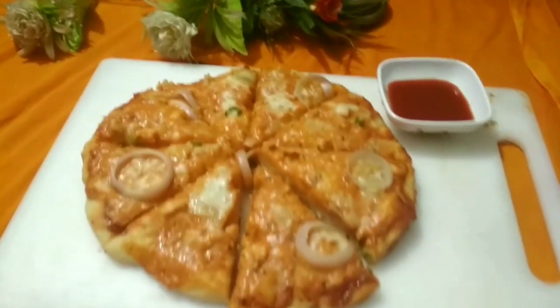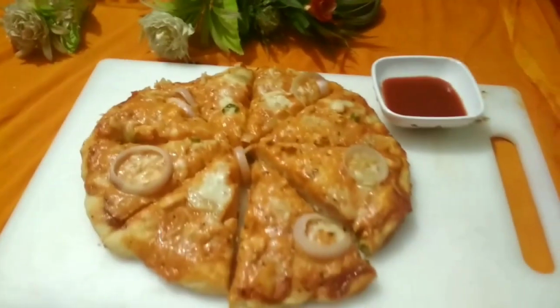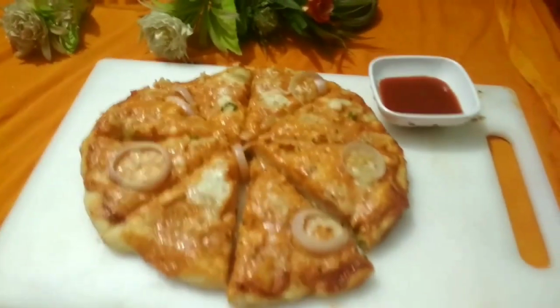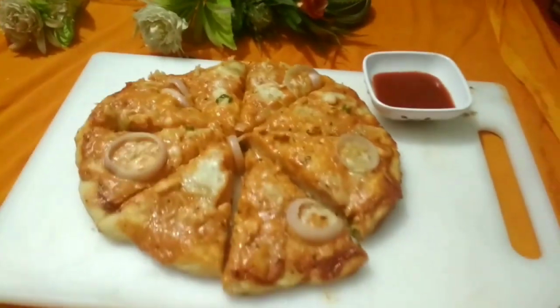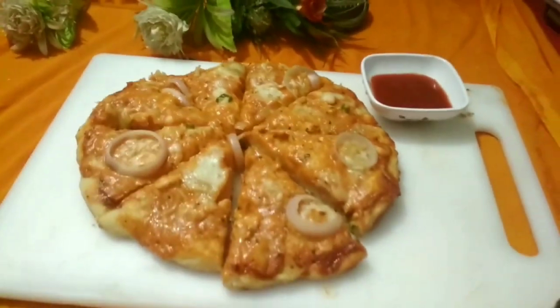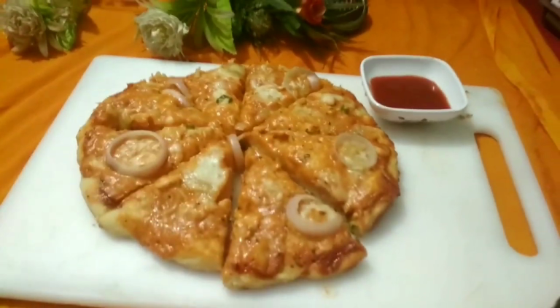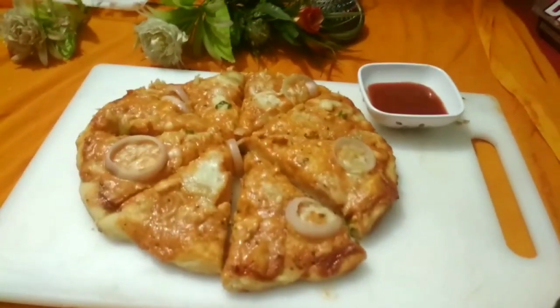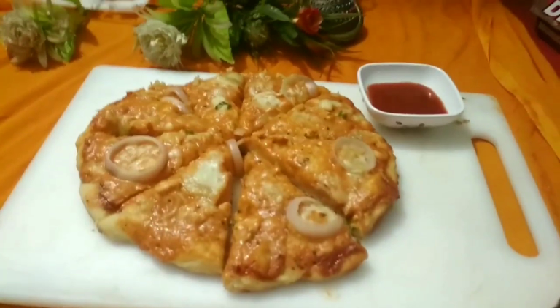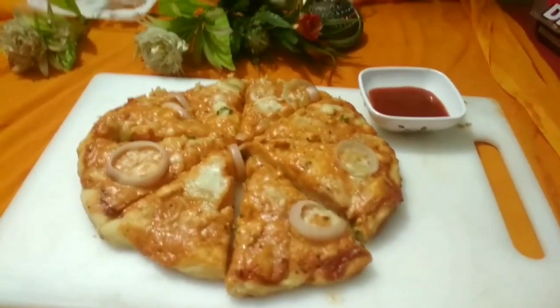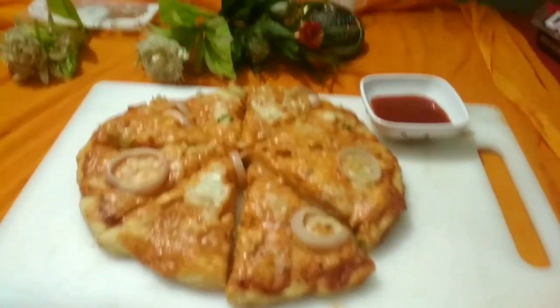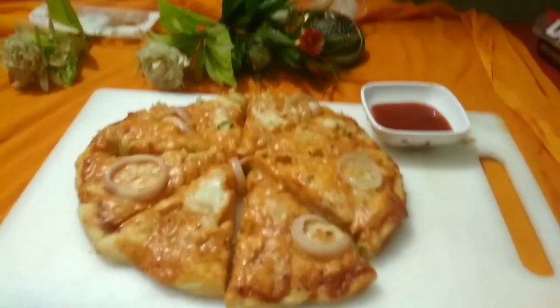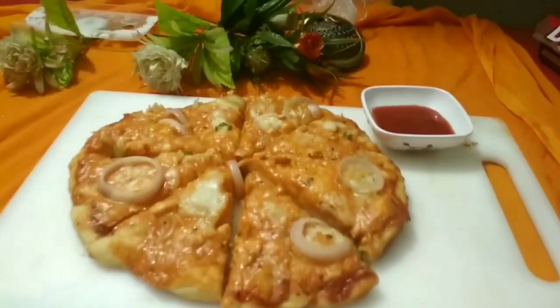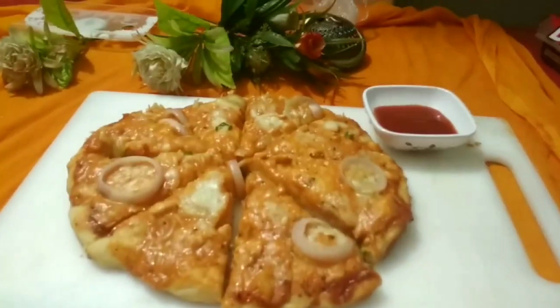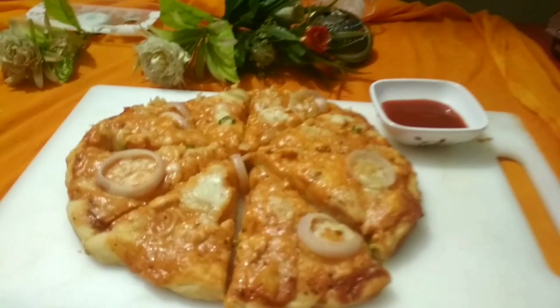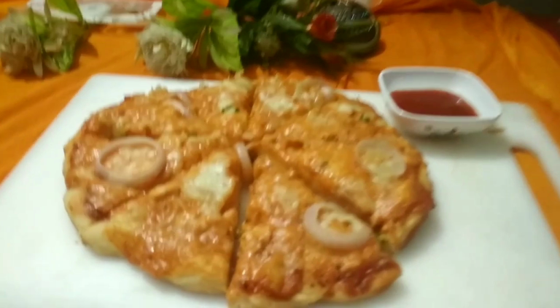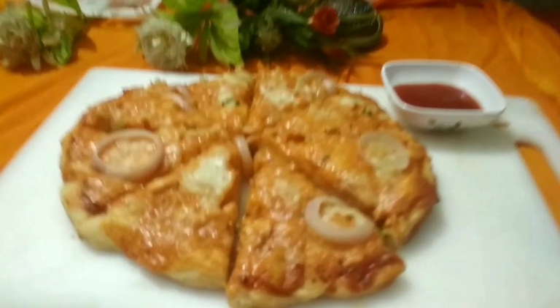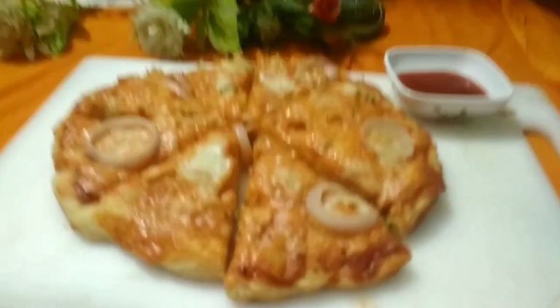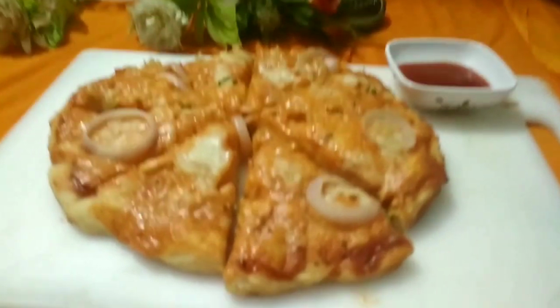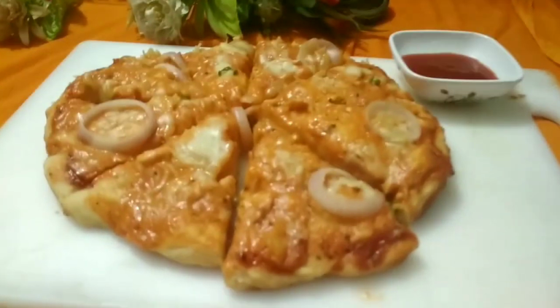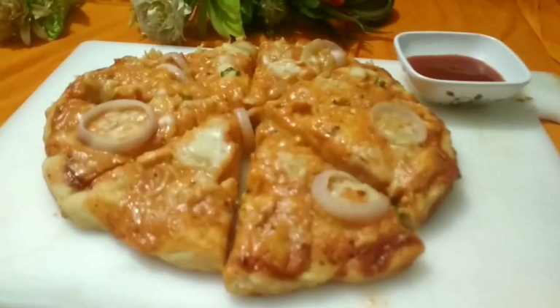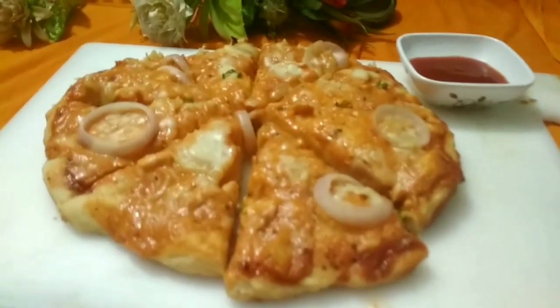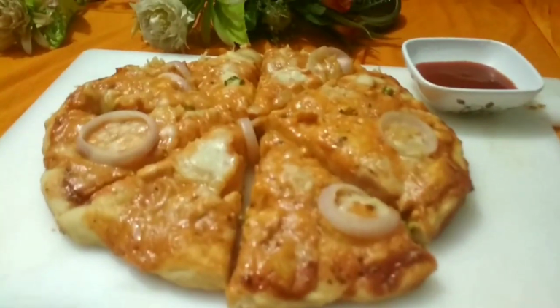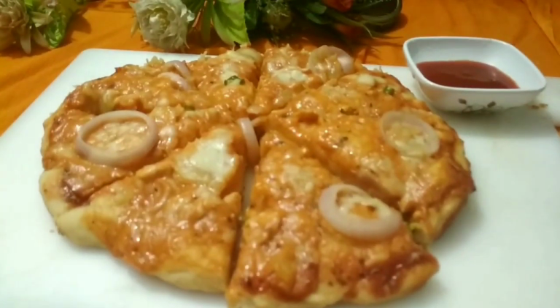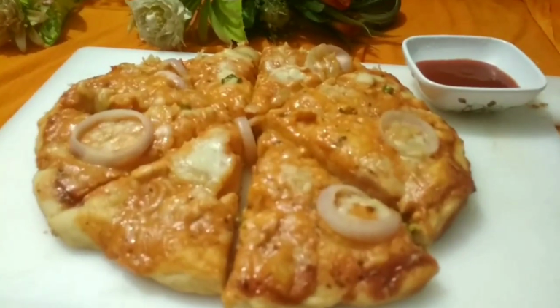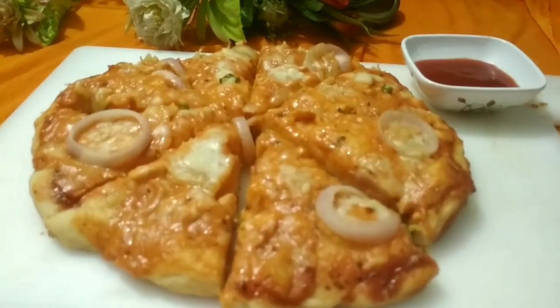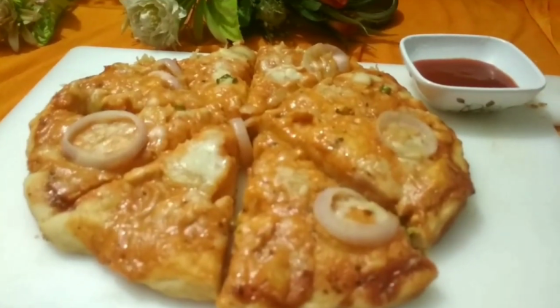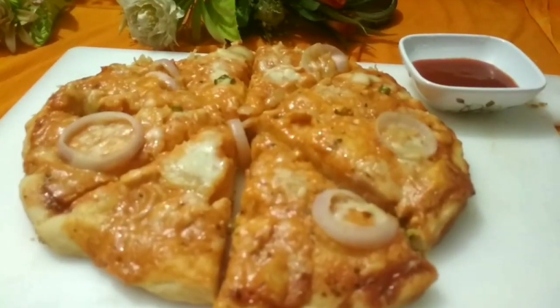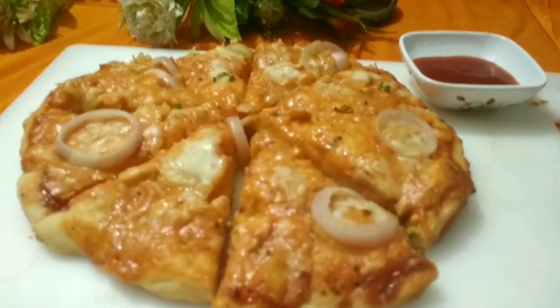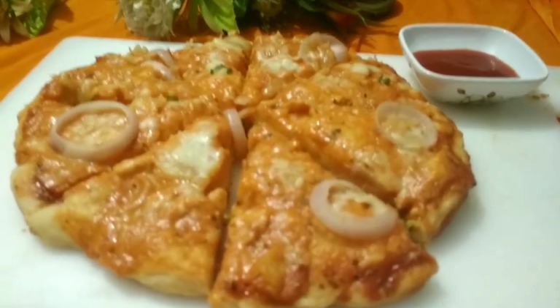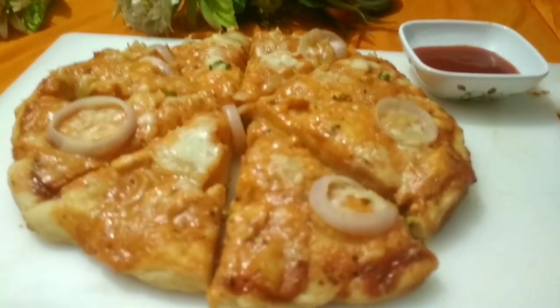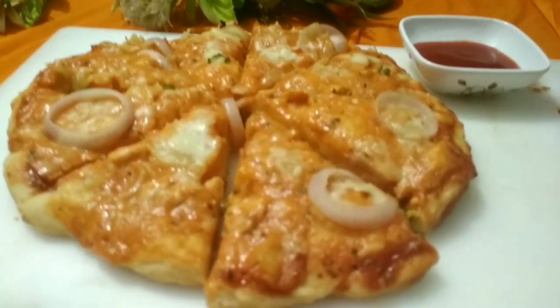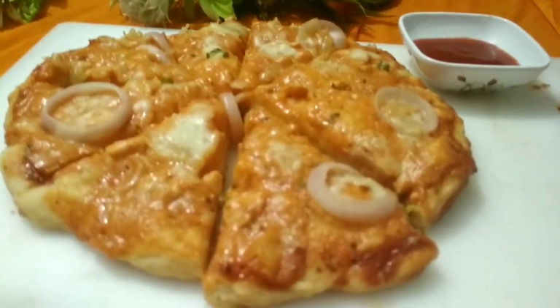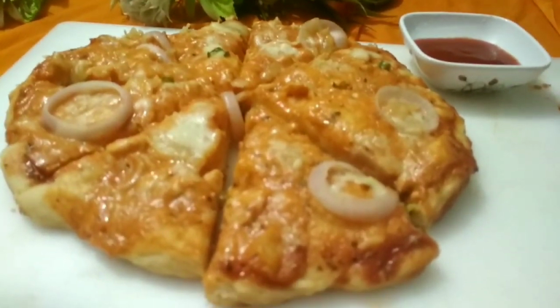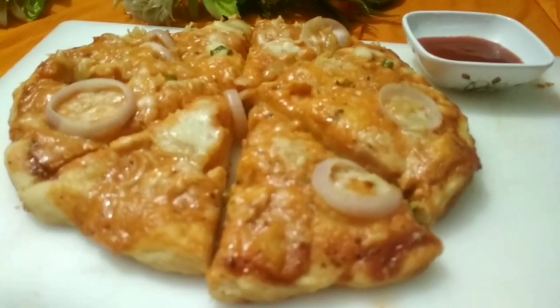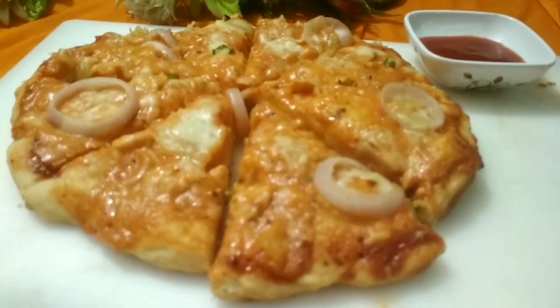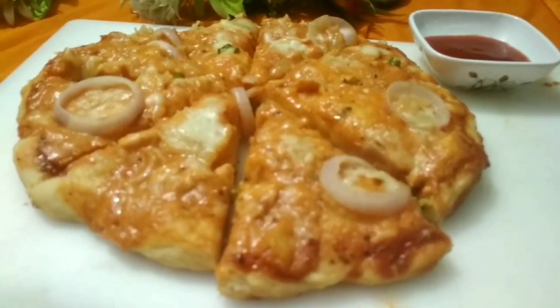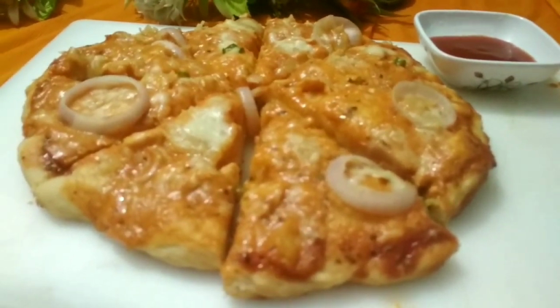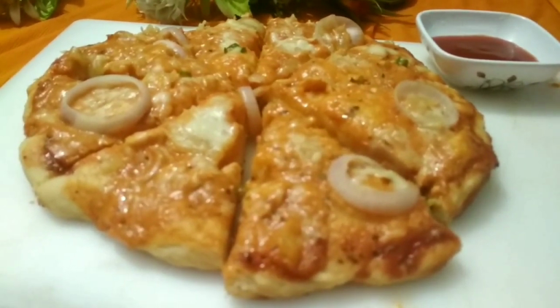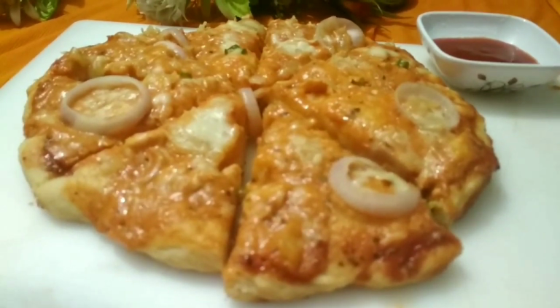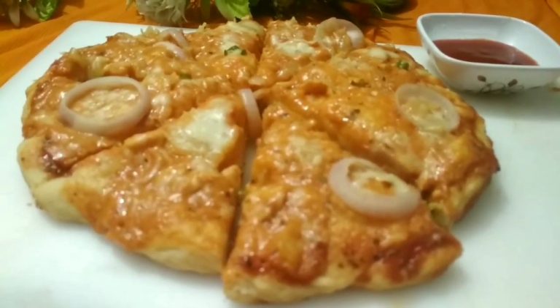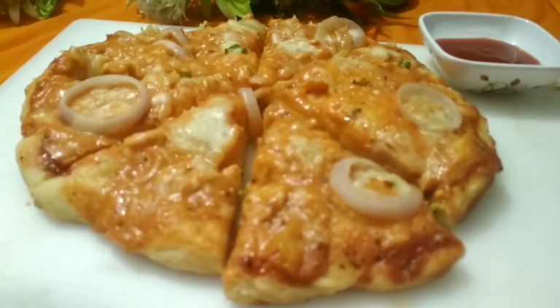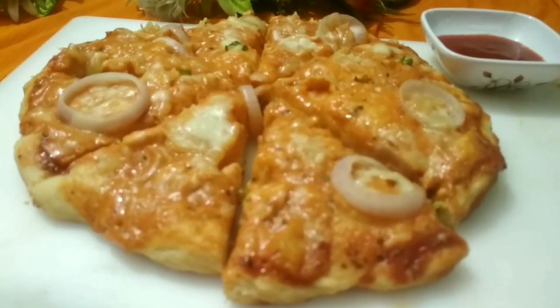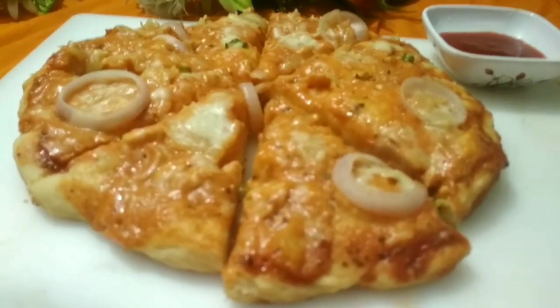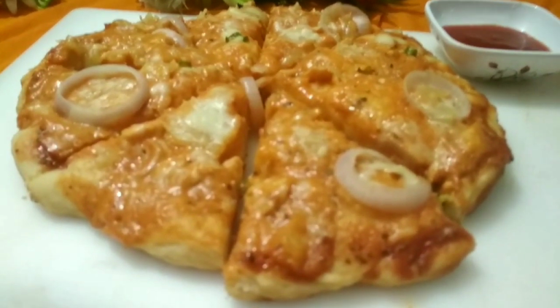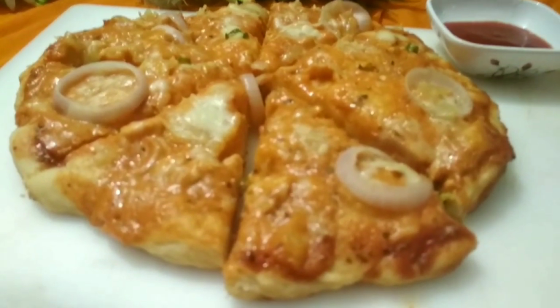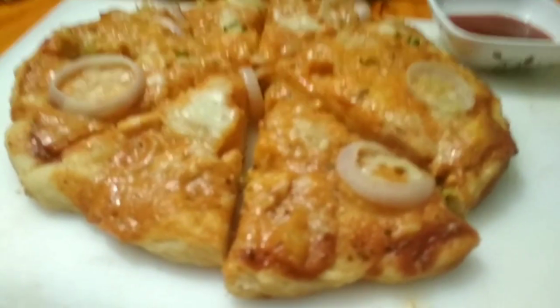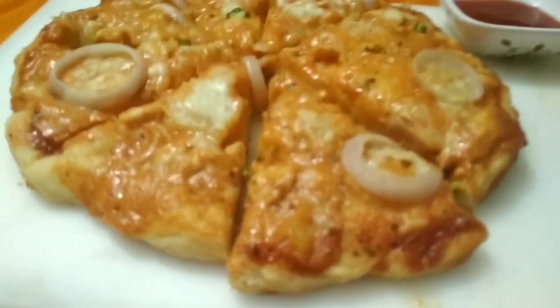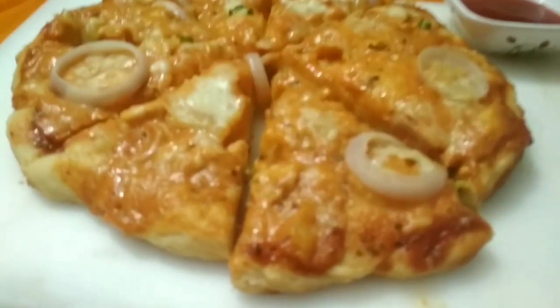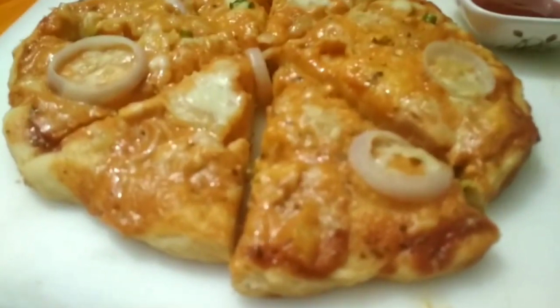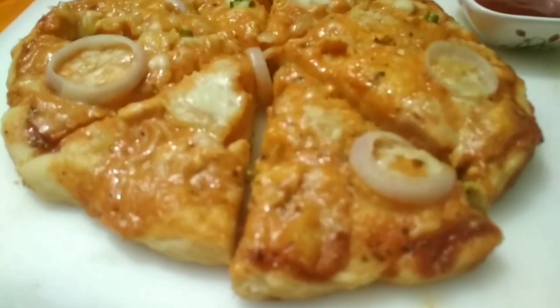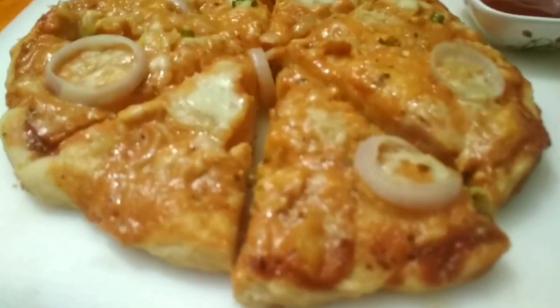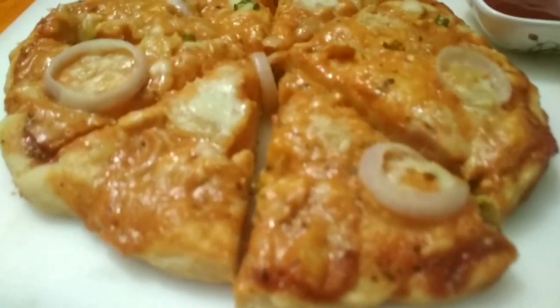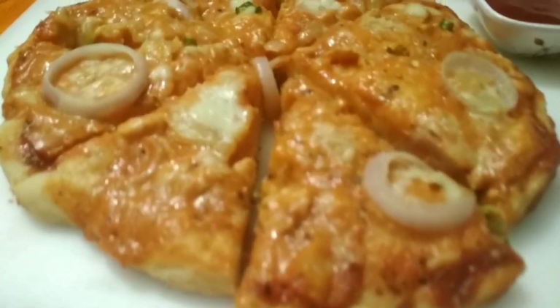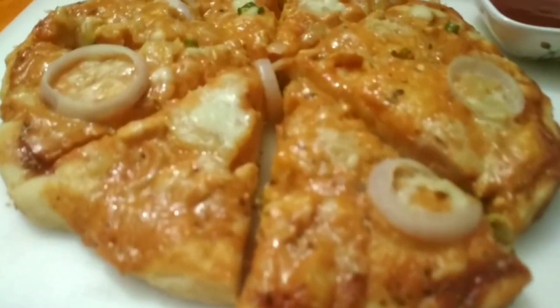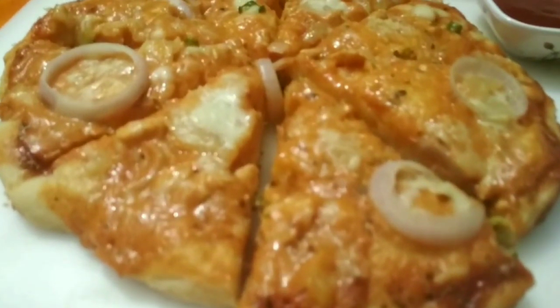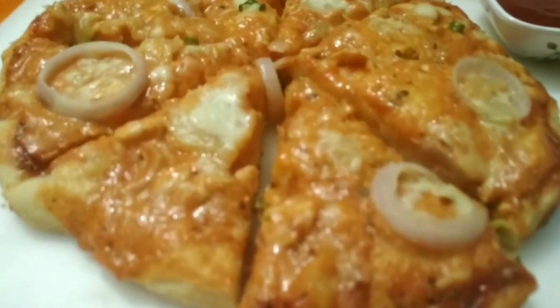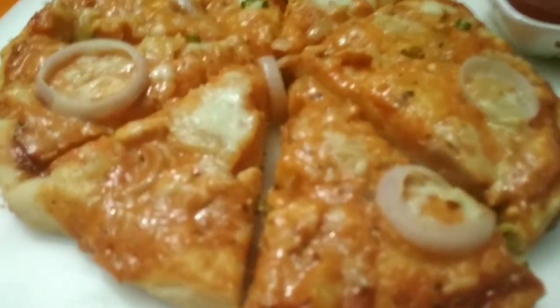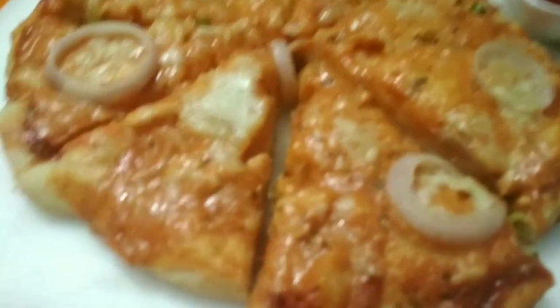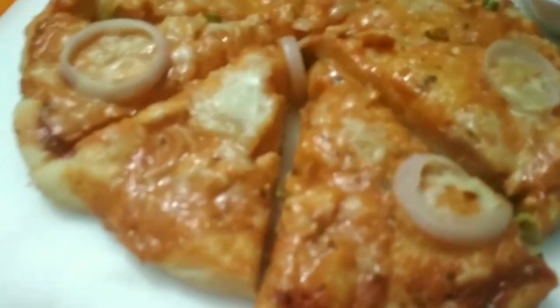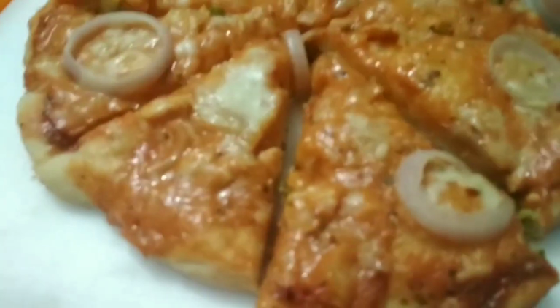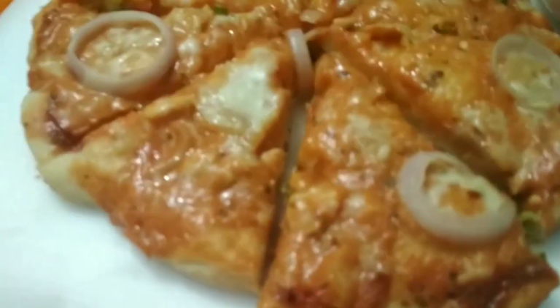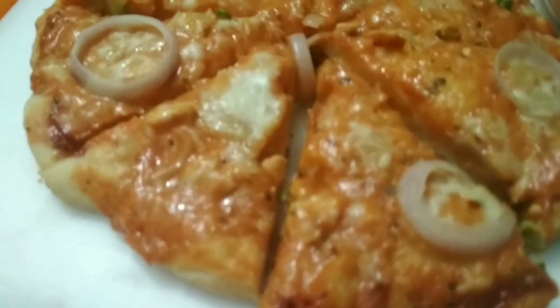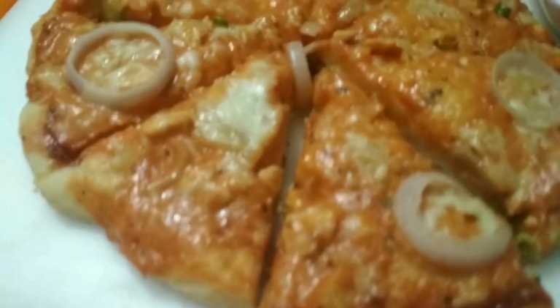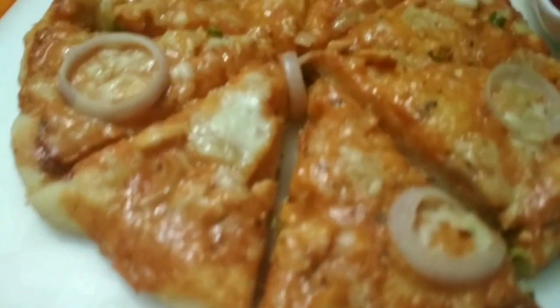If you like this, it's creamy chicken pizza. We'll make a creamy chicken pizza, that's what I'll do.